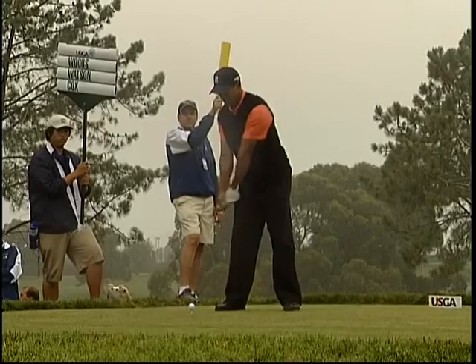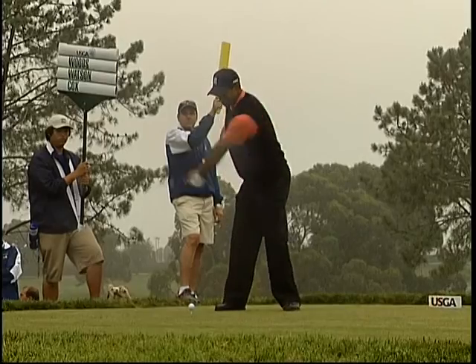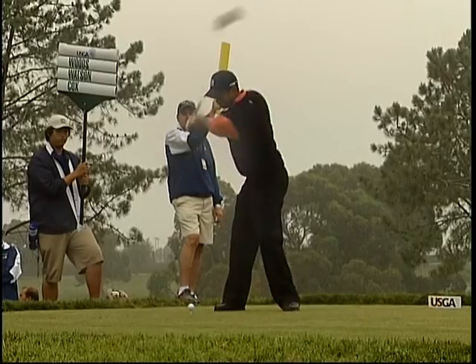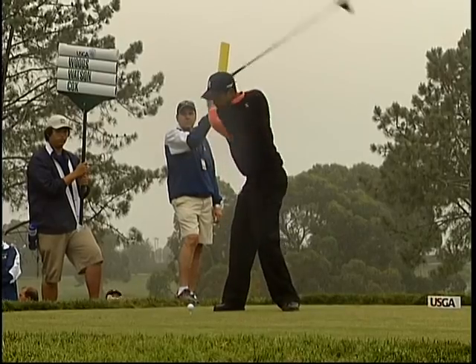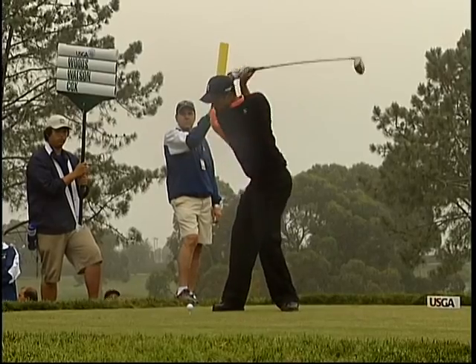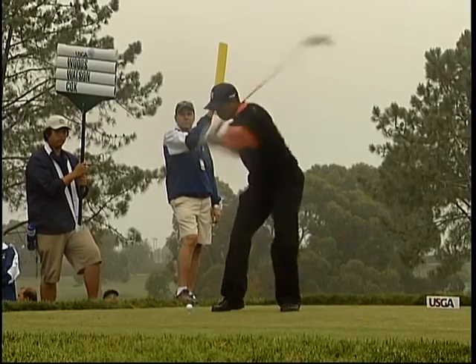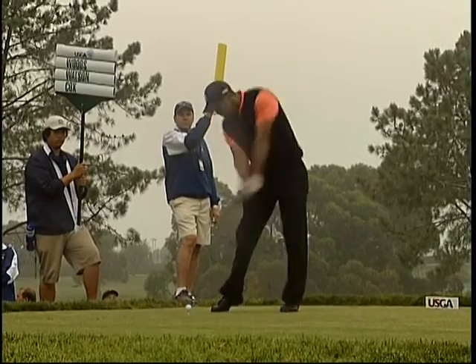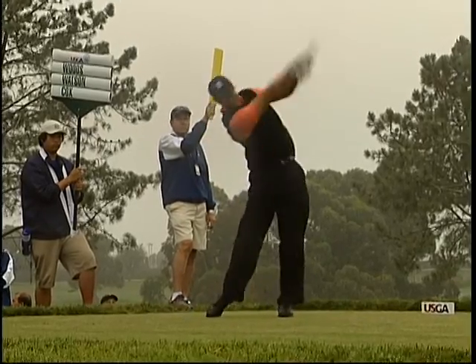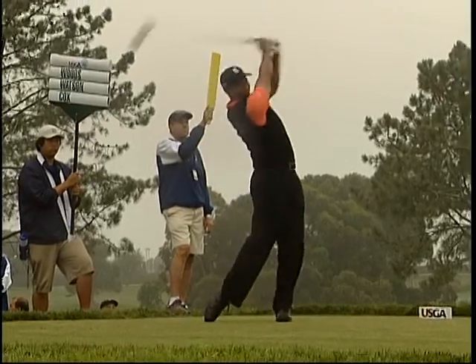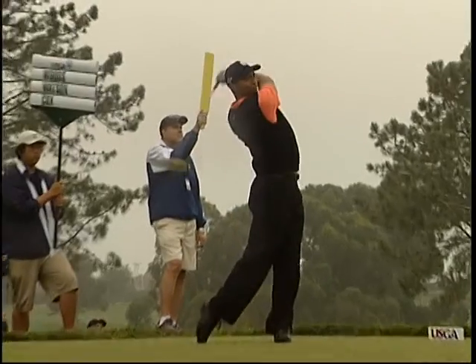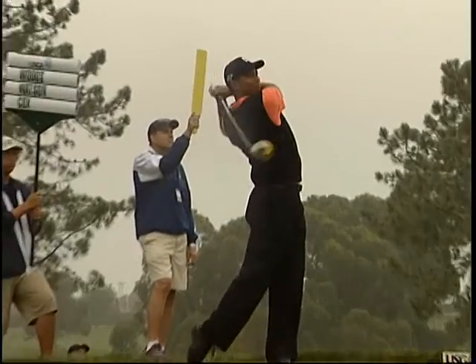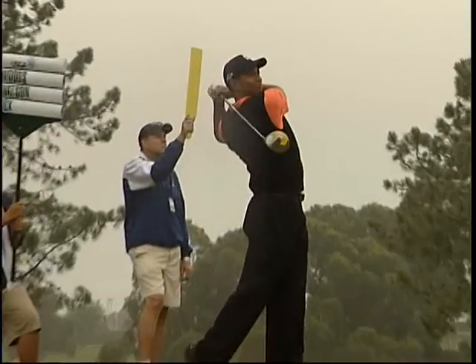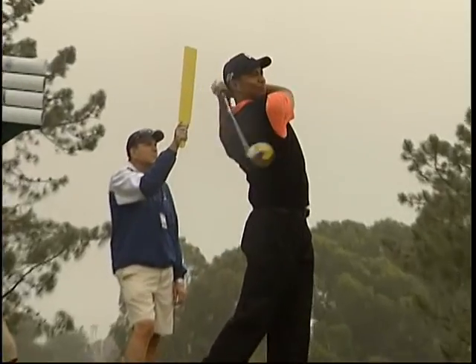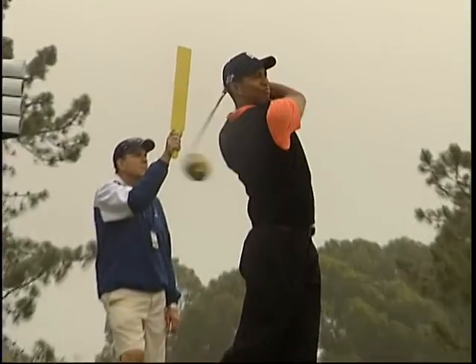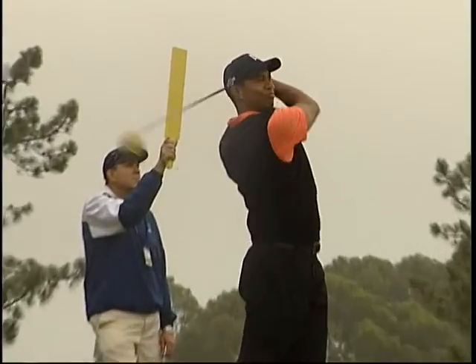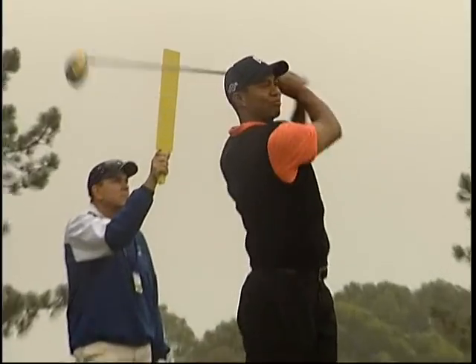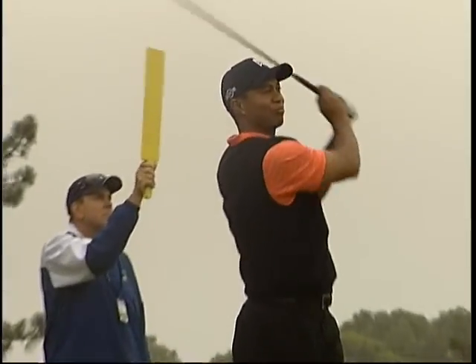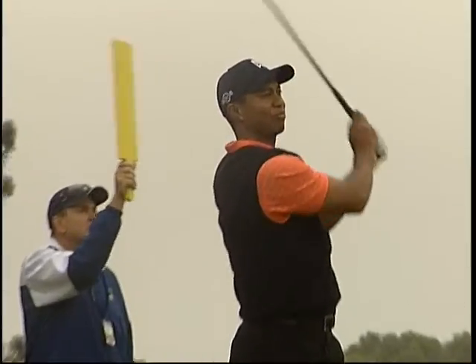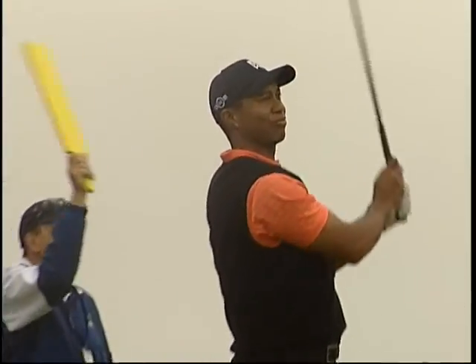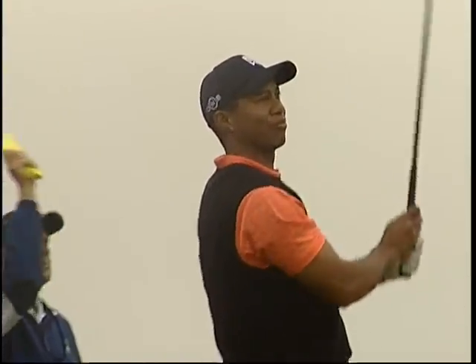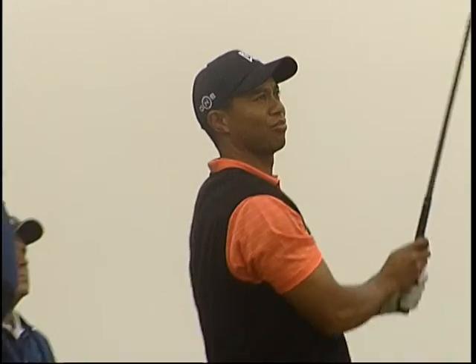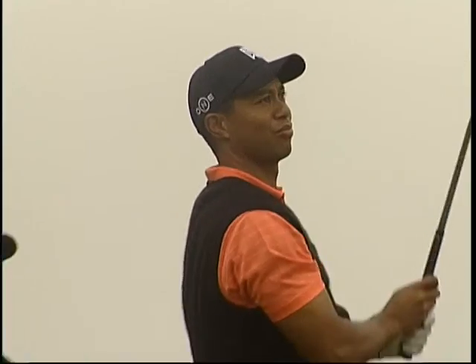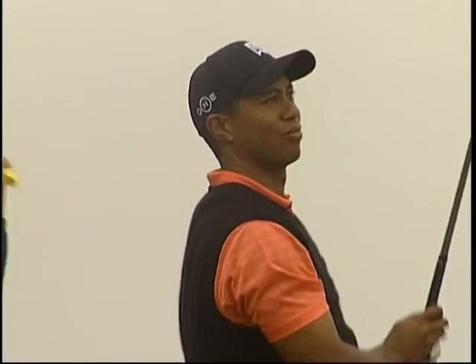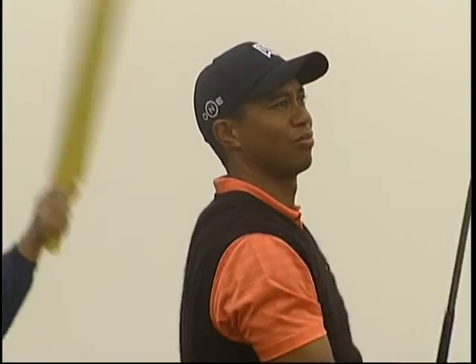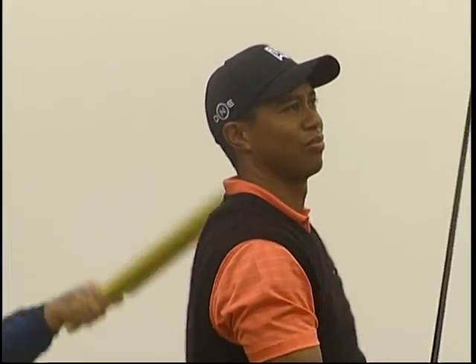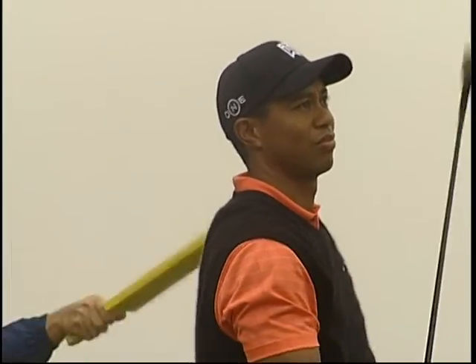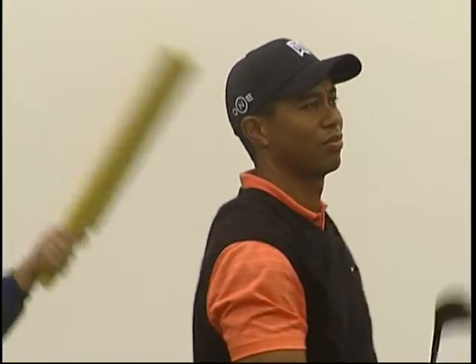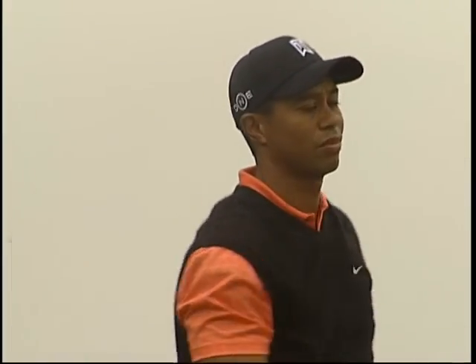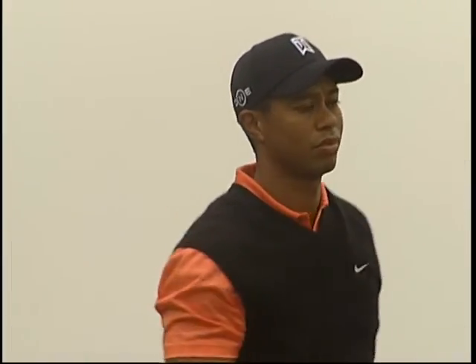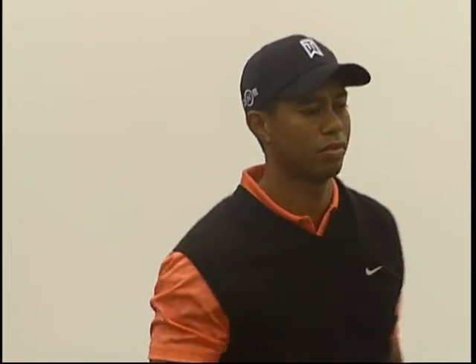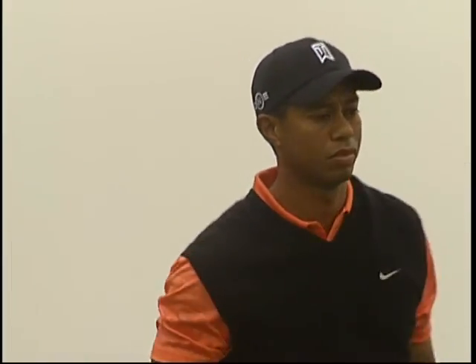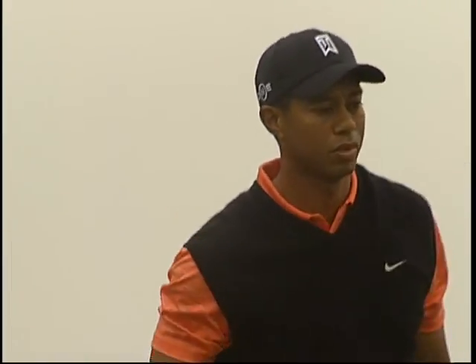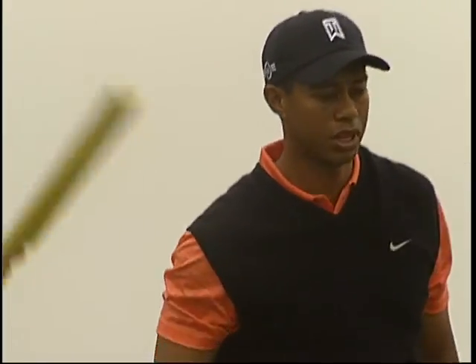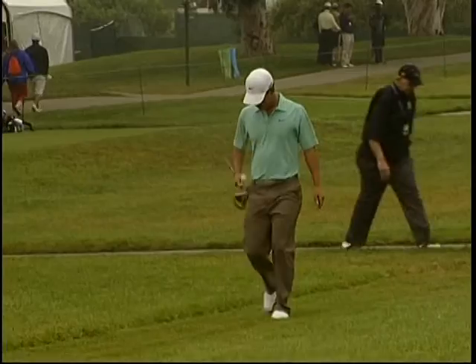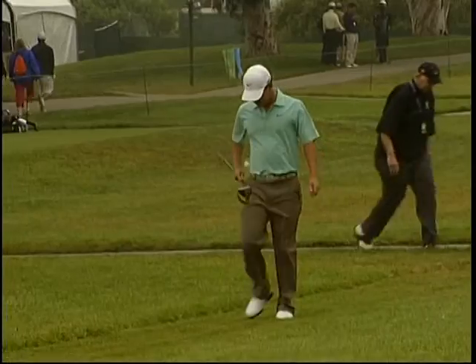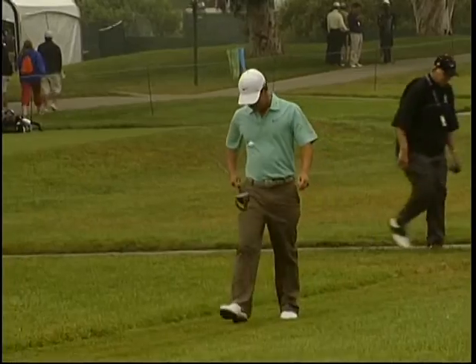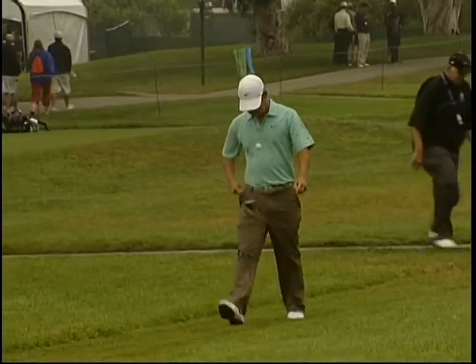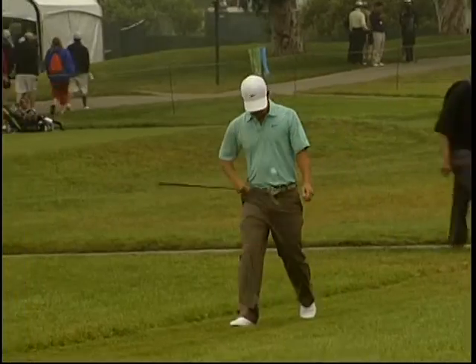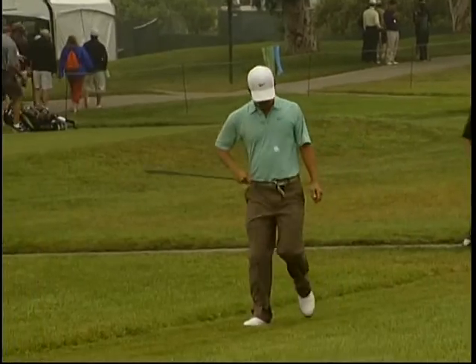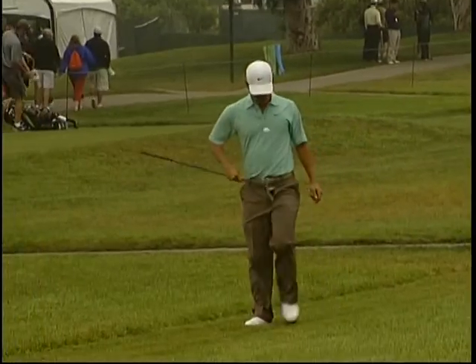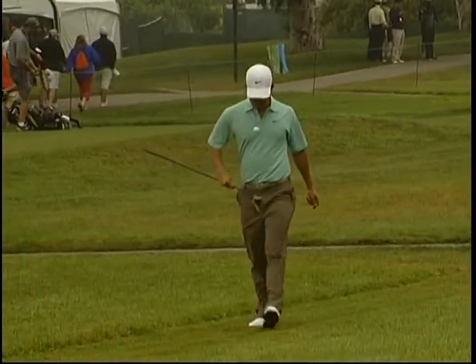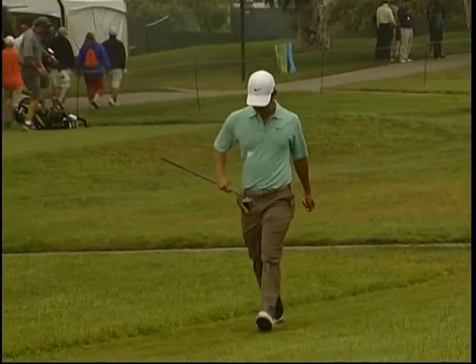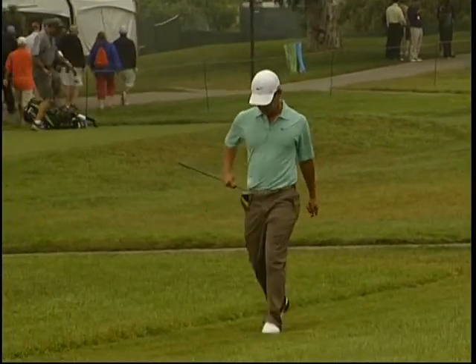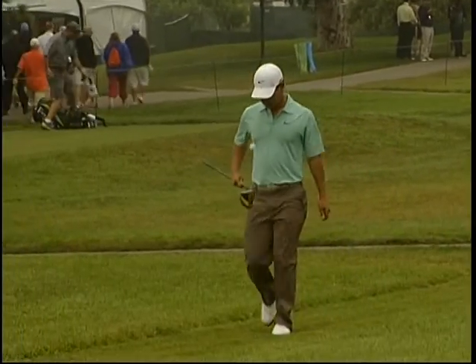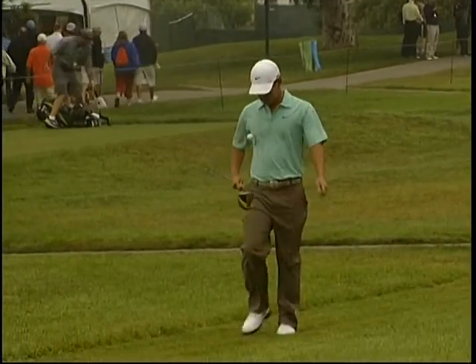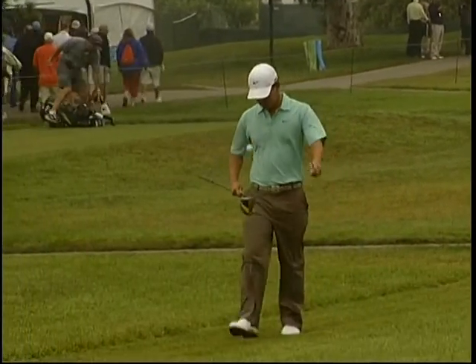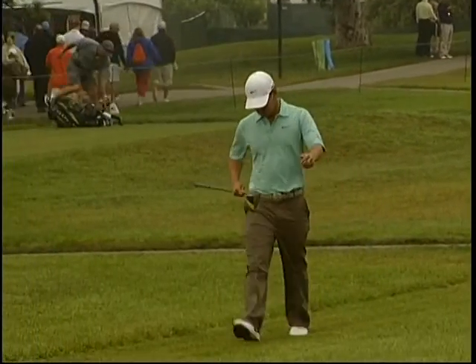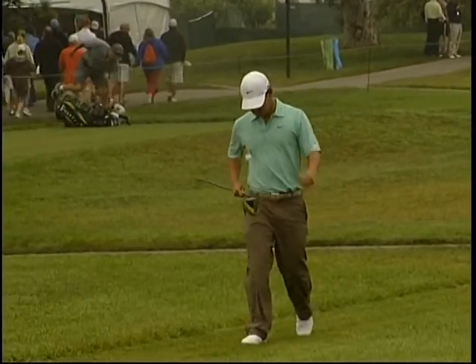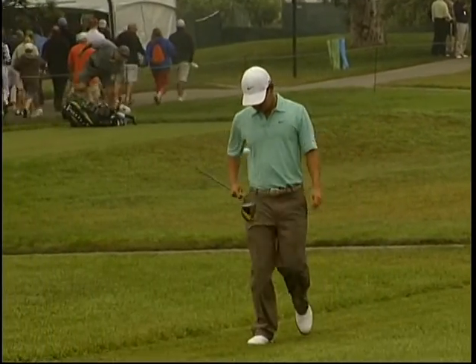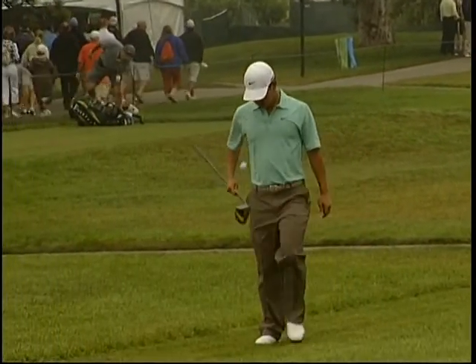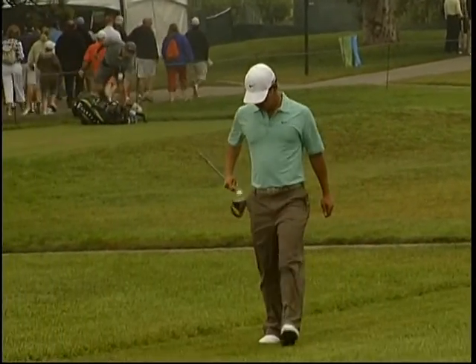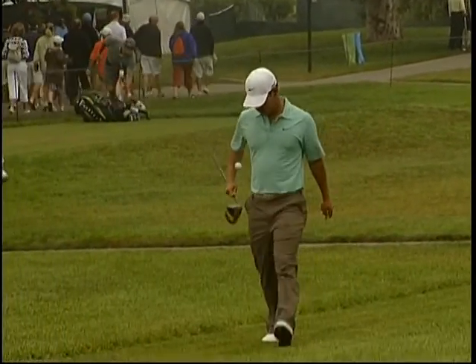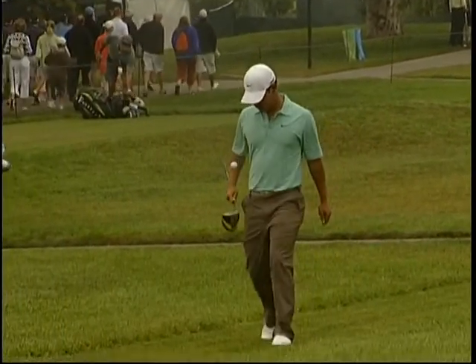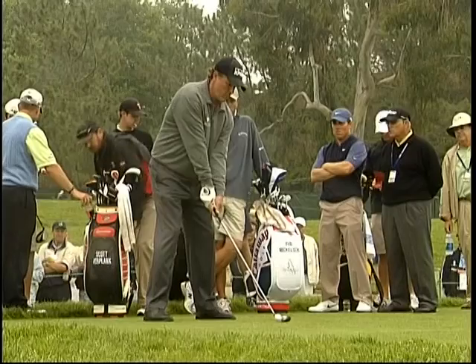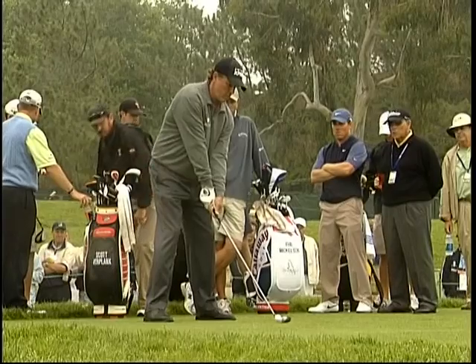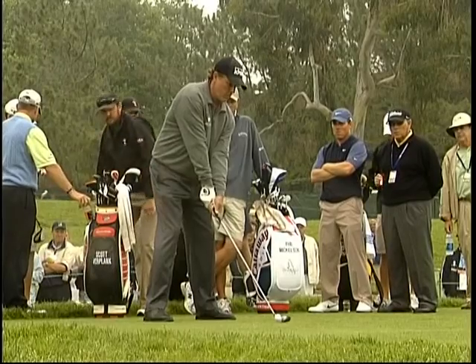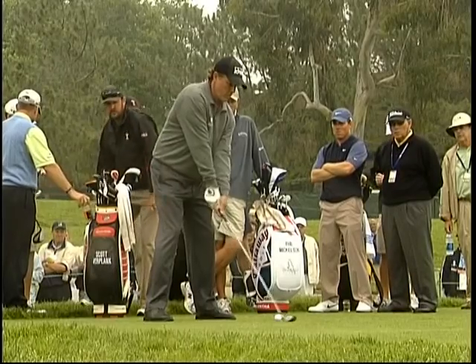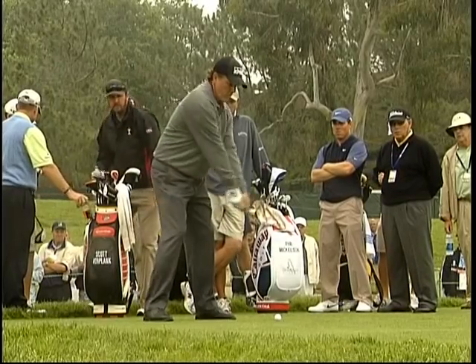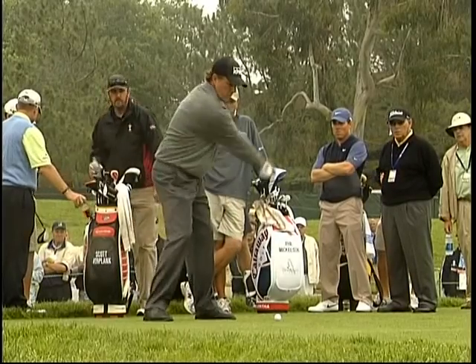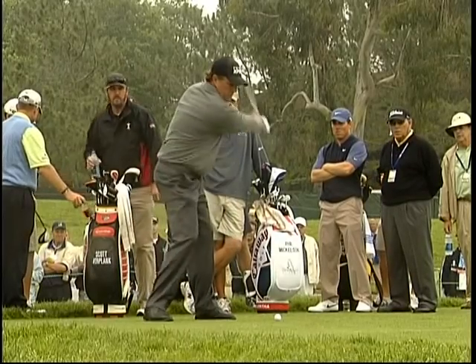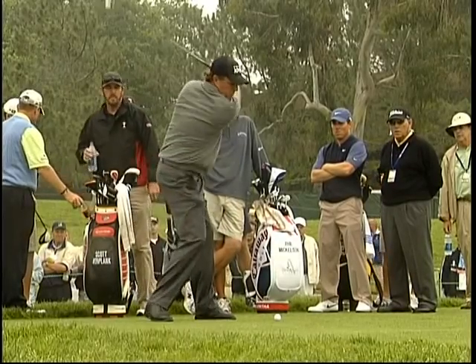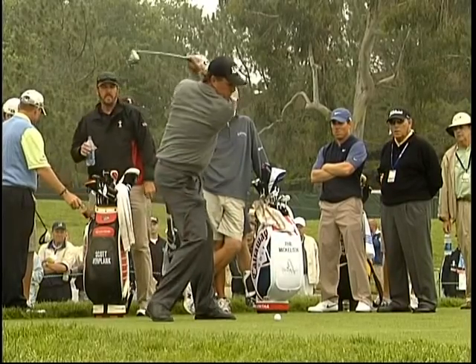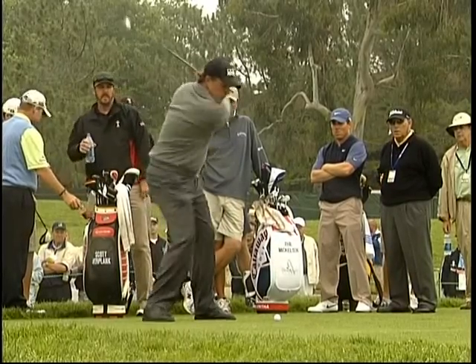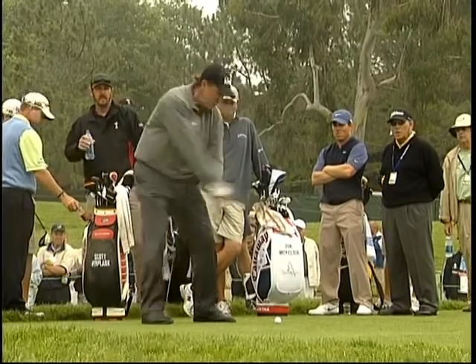Bottom line: Torrey Pines will still be a stern test of golf, but at least it will test golfers' skills and not their patience.